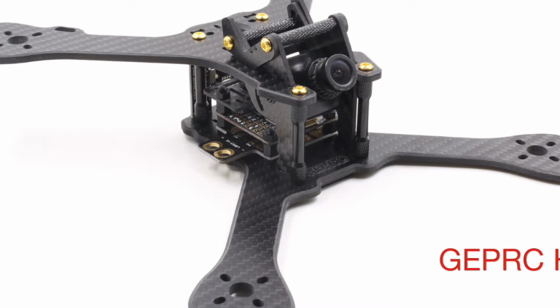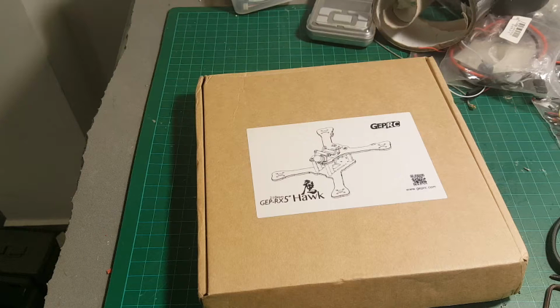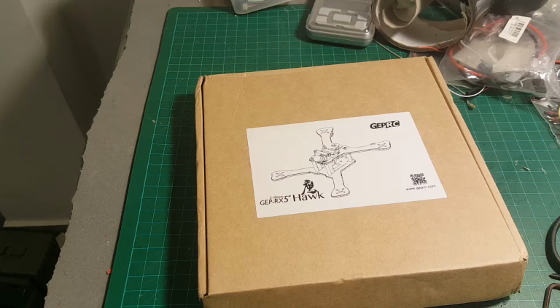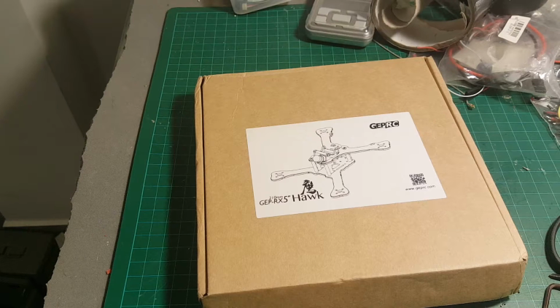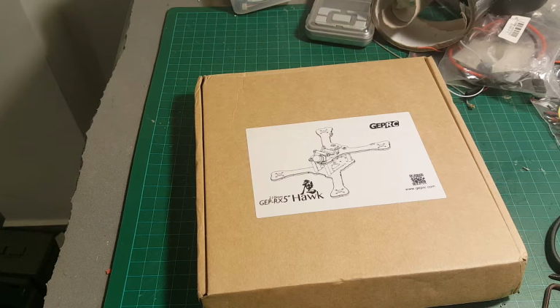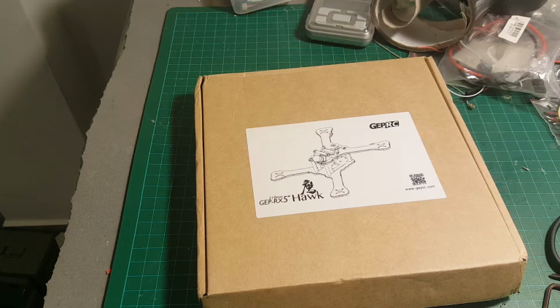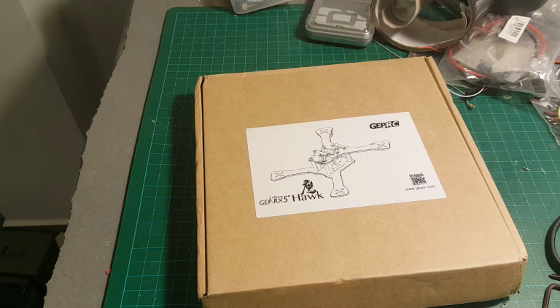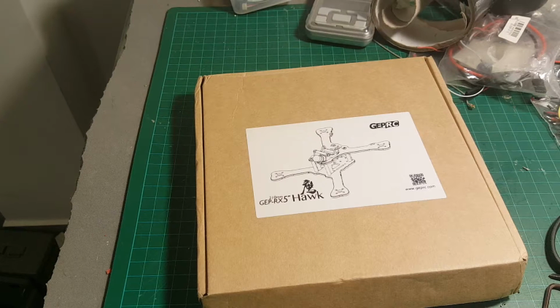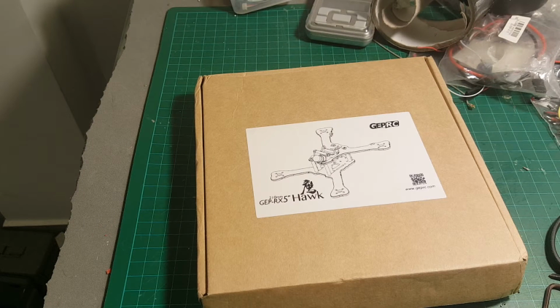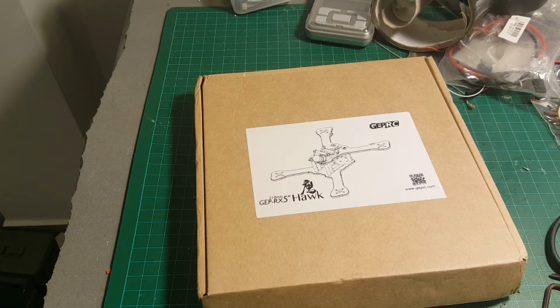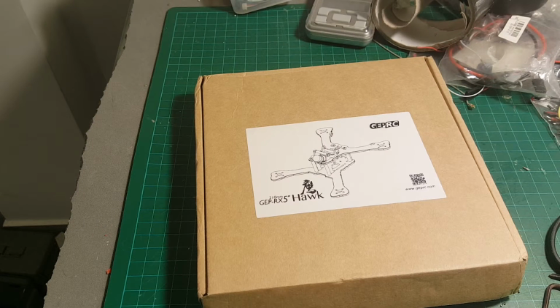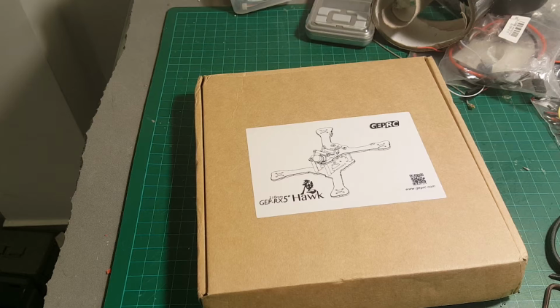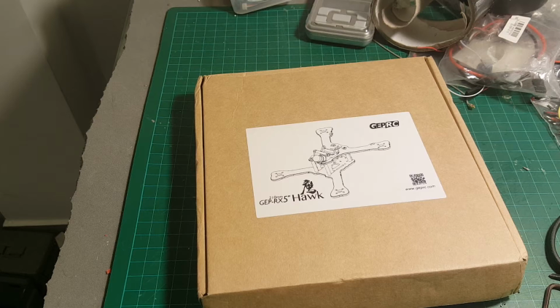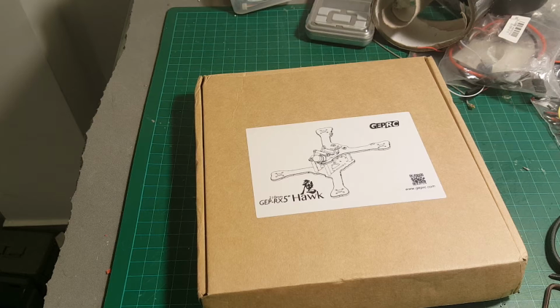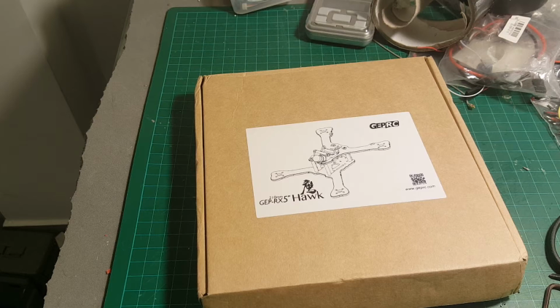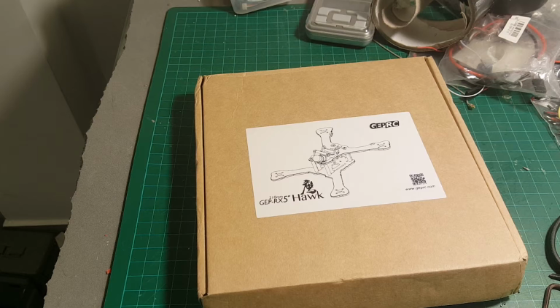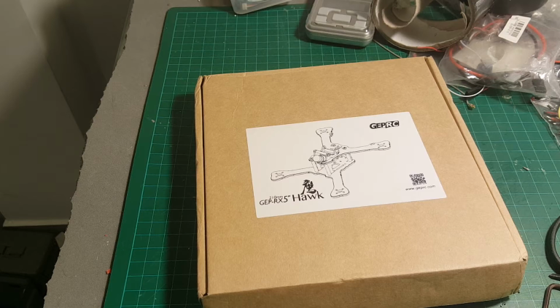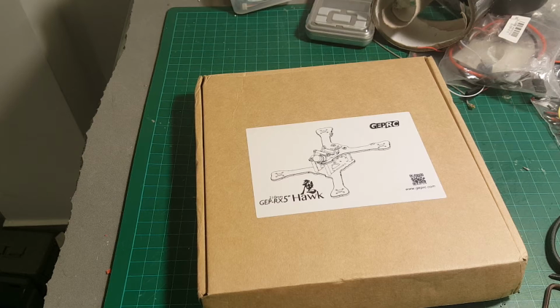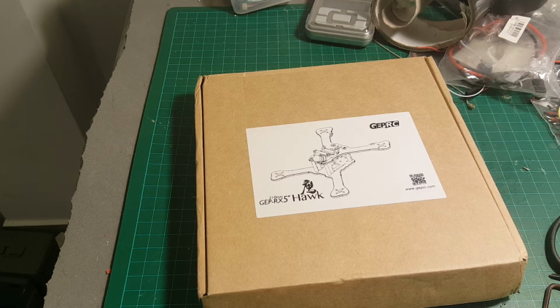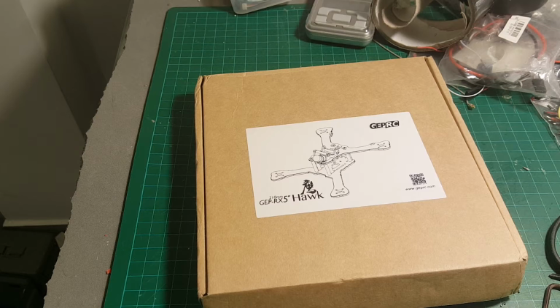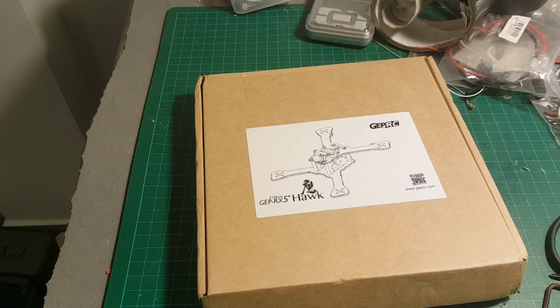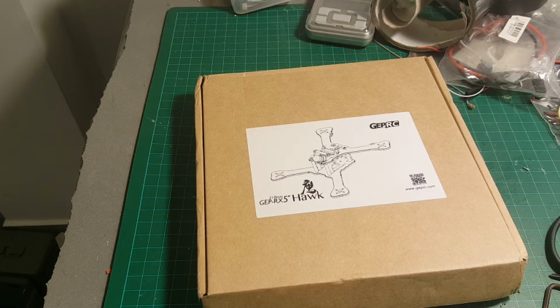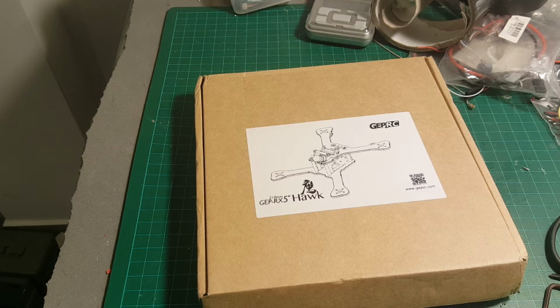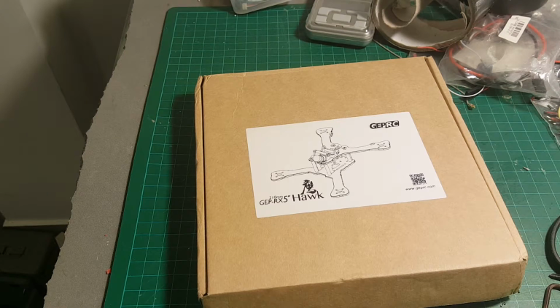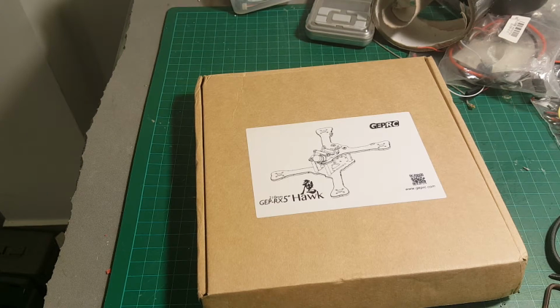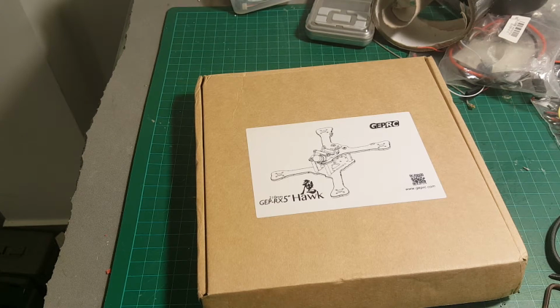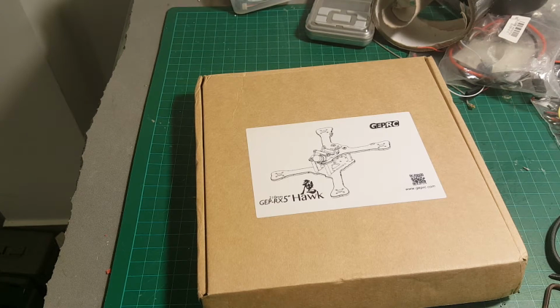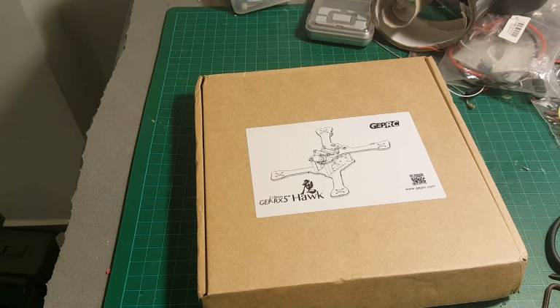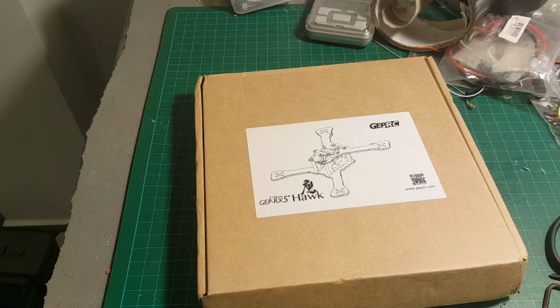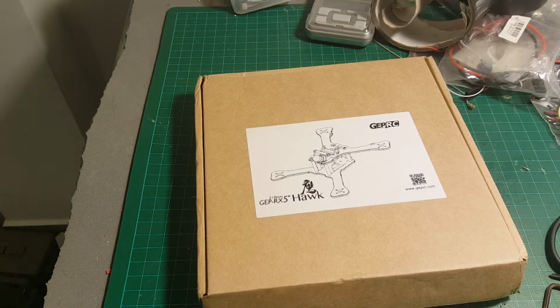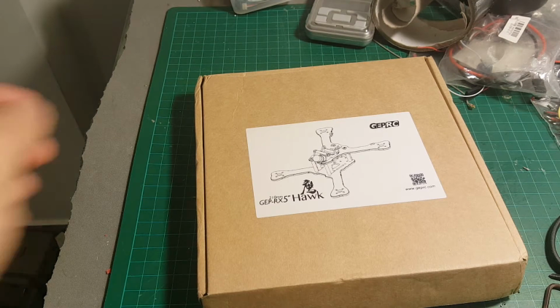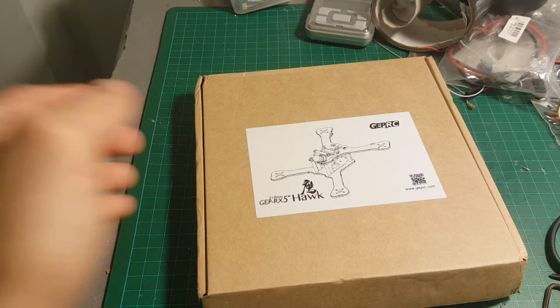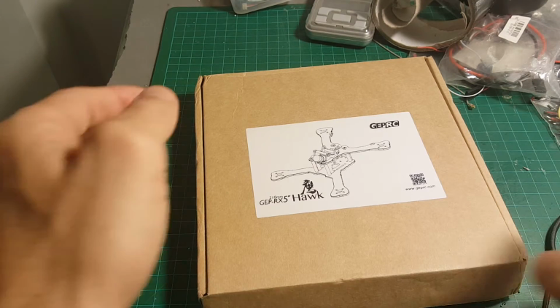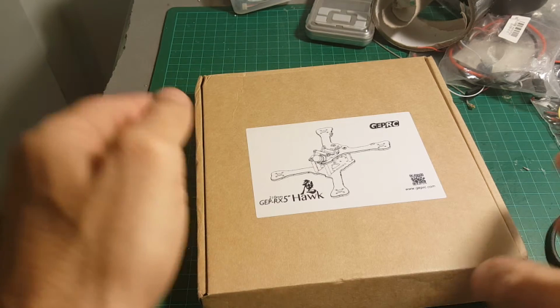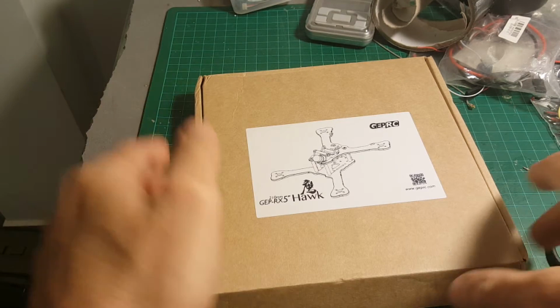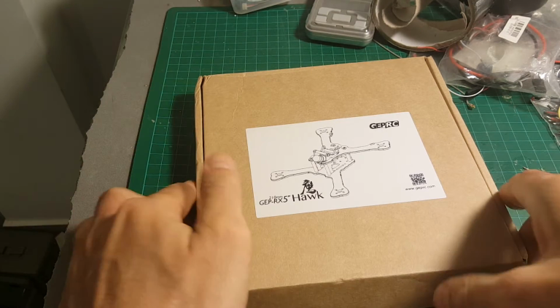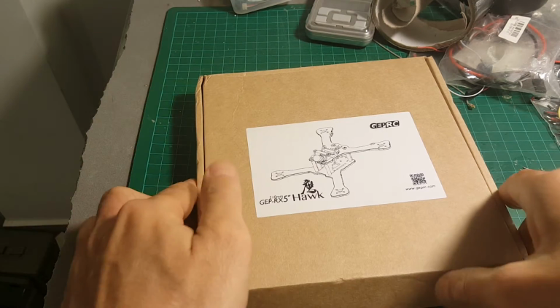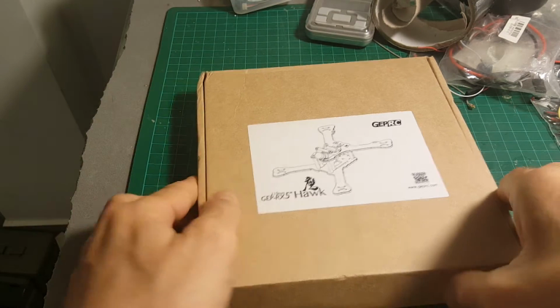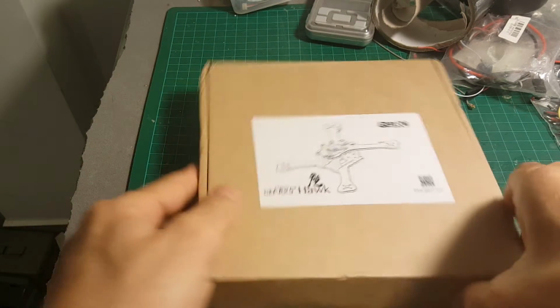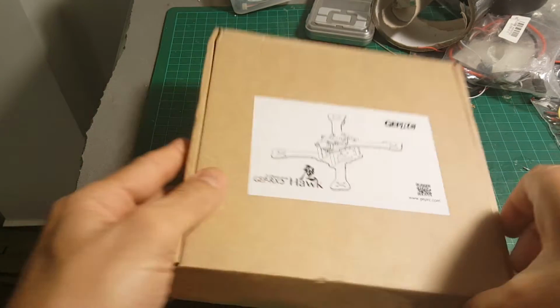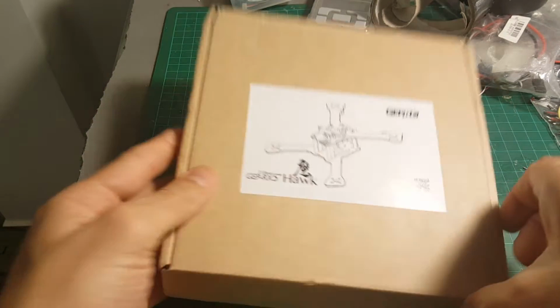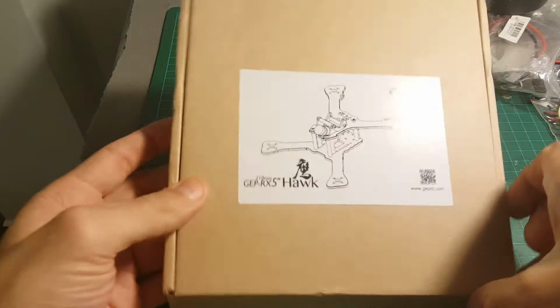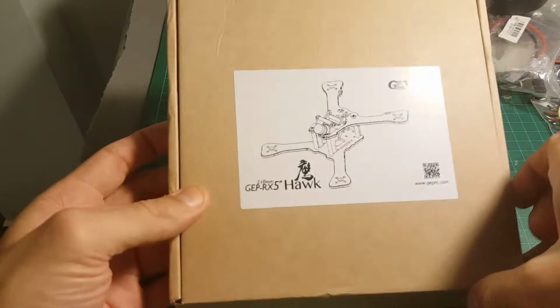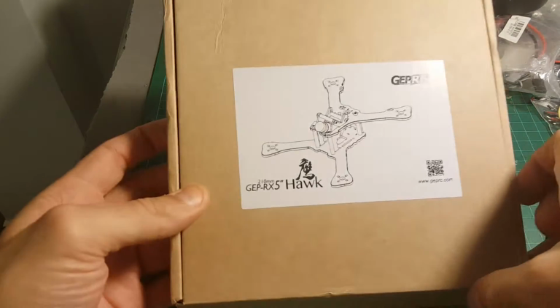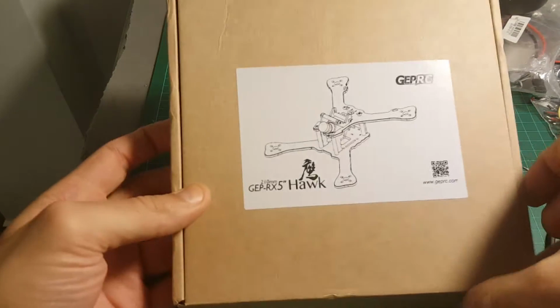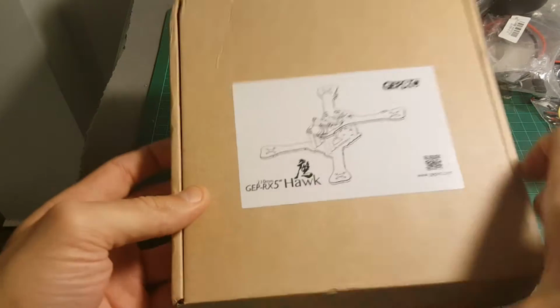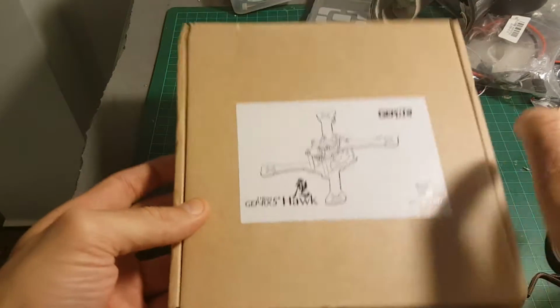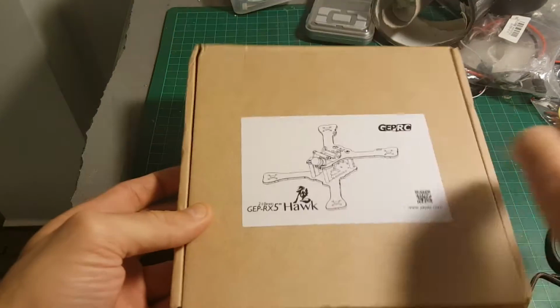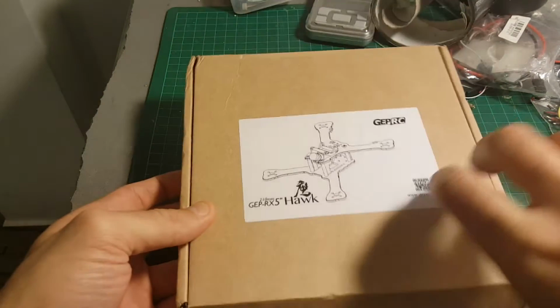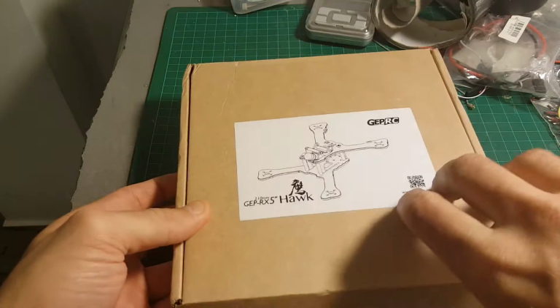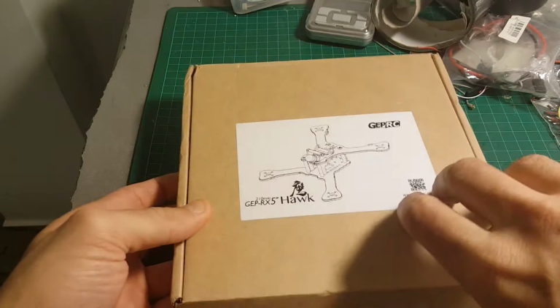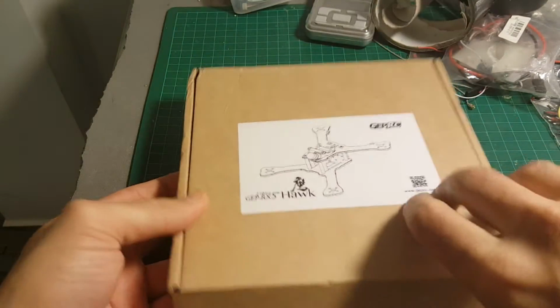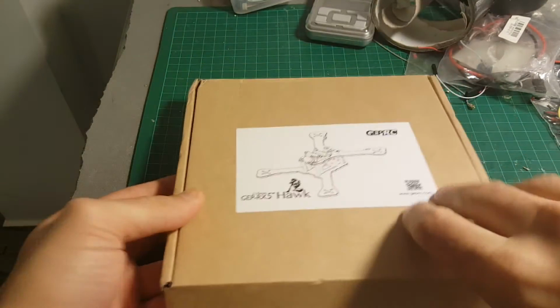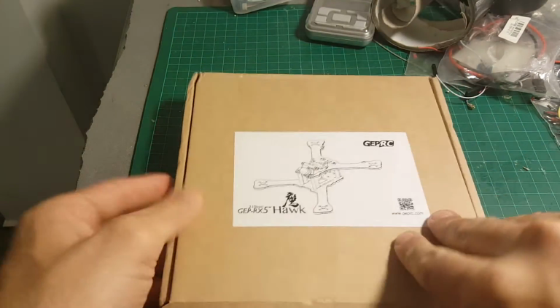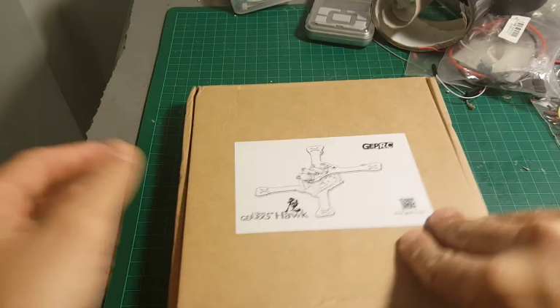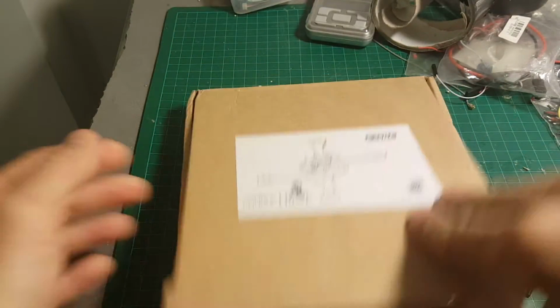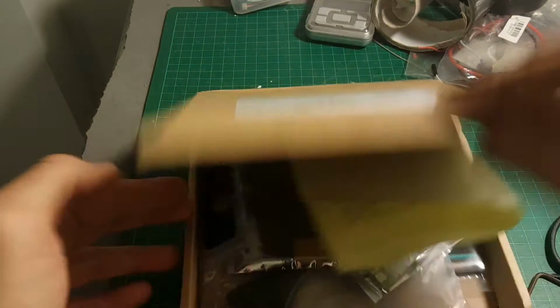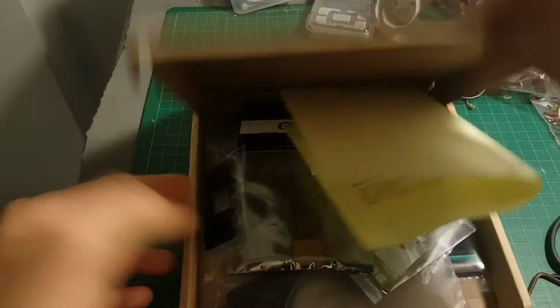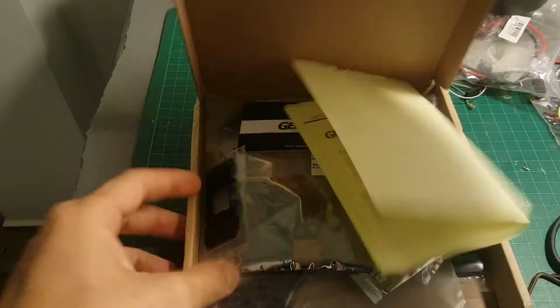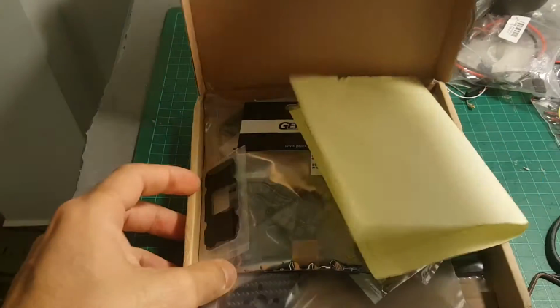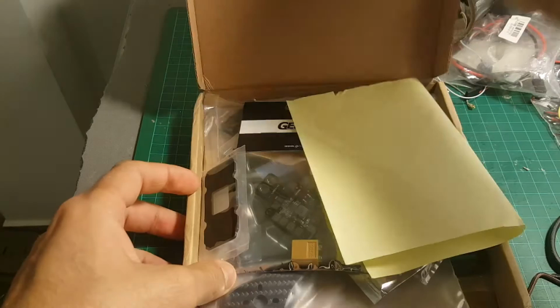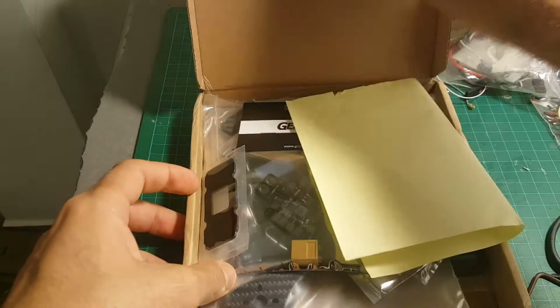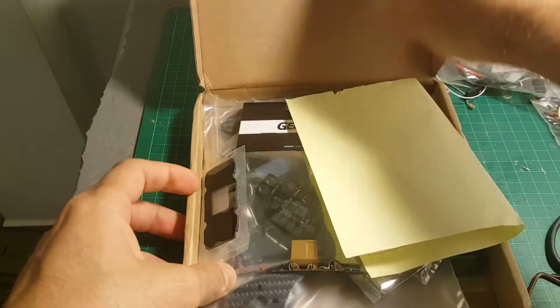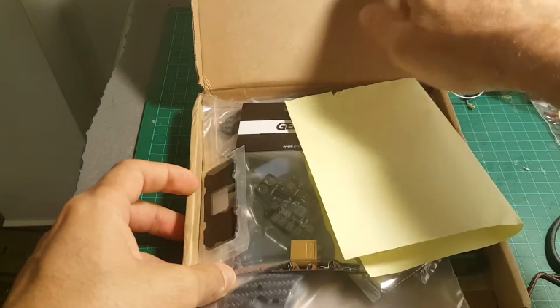Hi, in this video series I'm going to build the new GF-RX5 Hawkframe. Let's open the box.